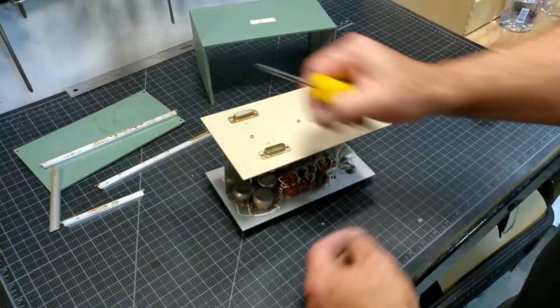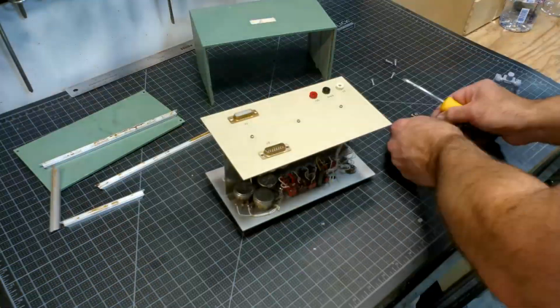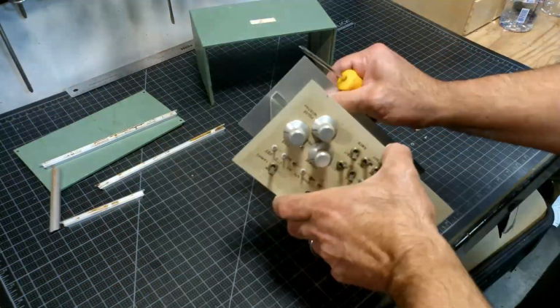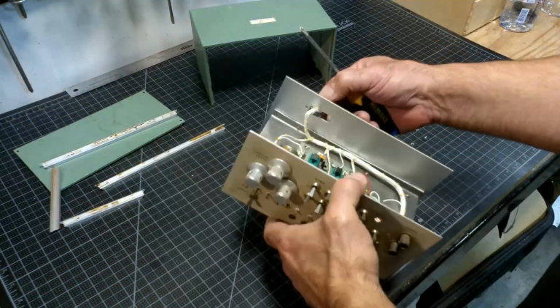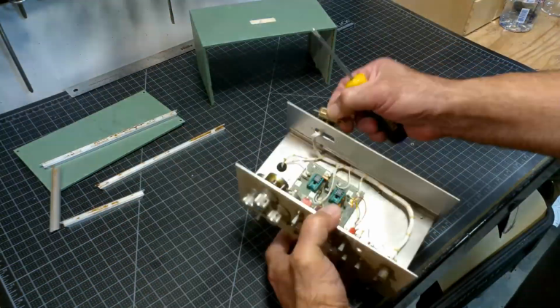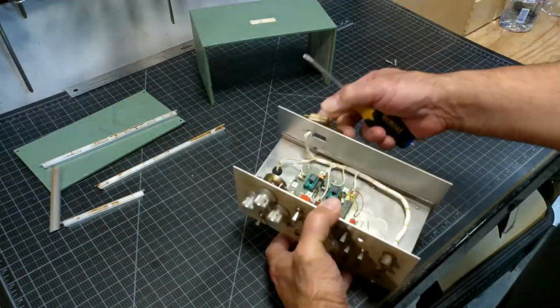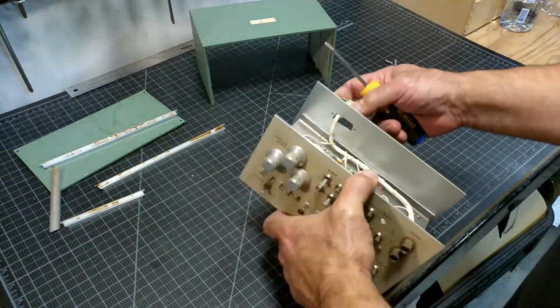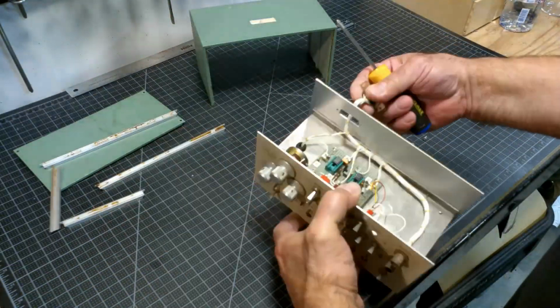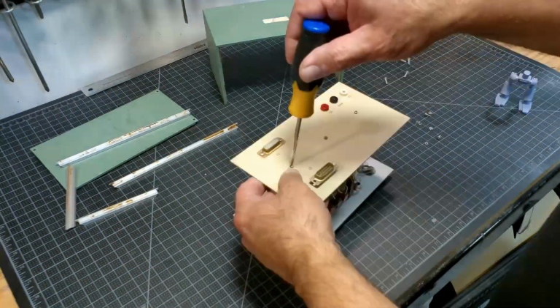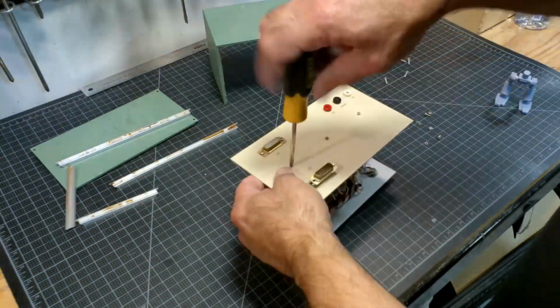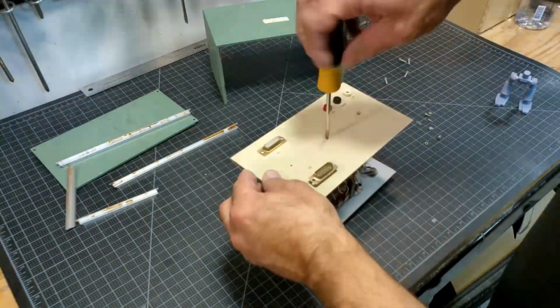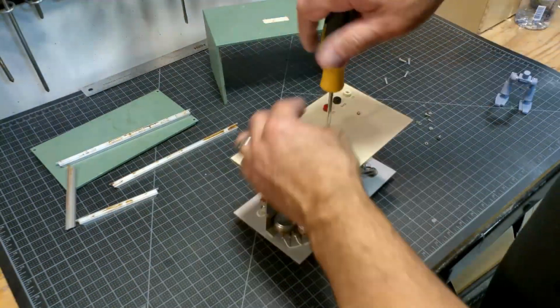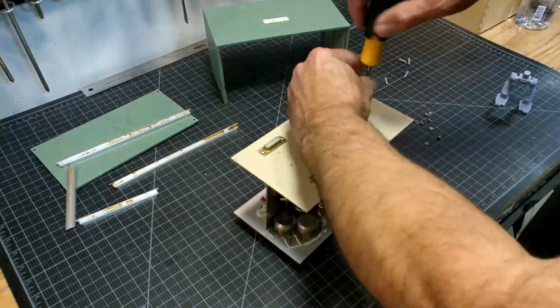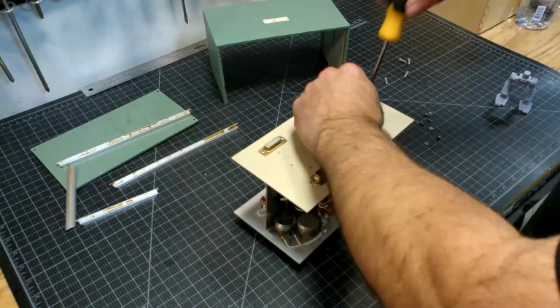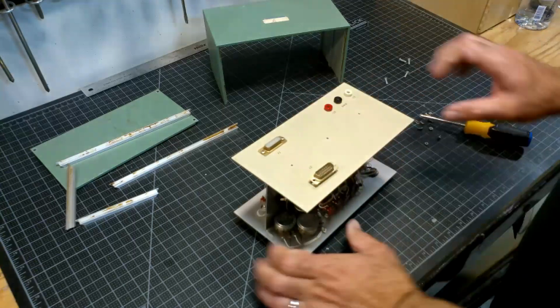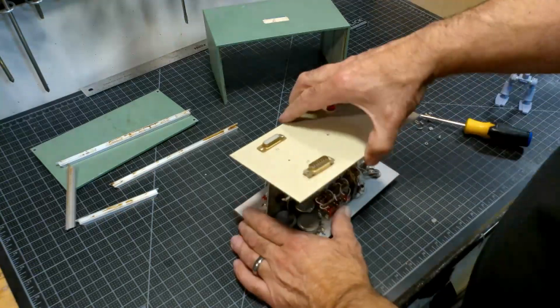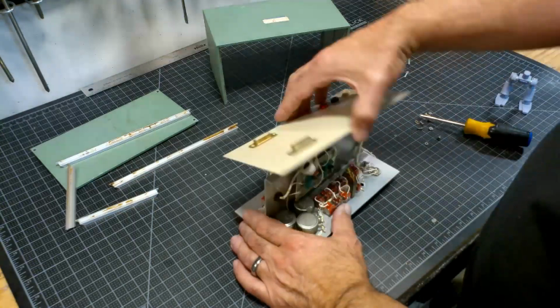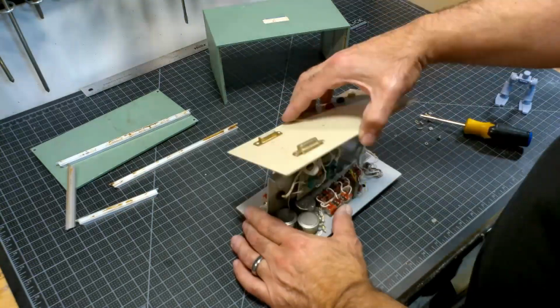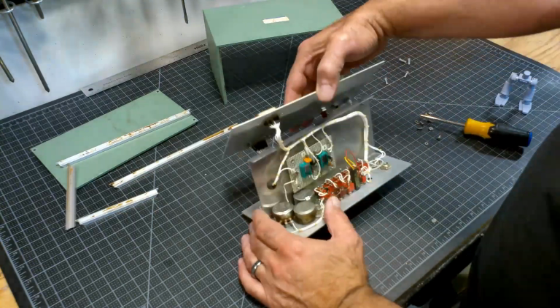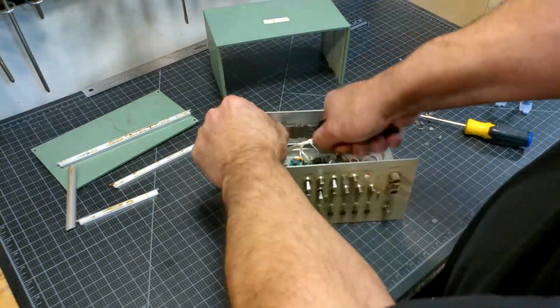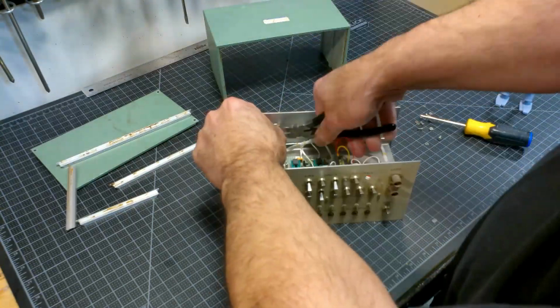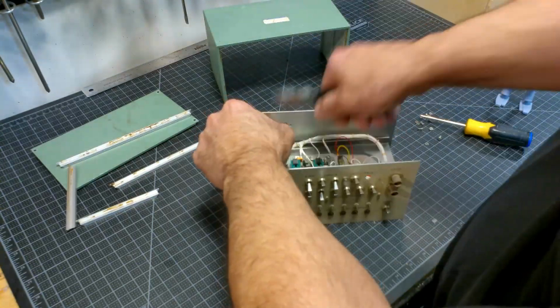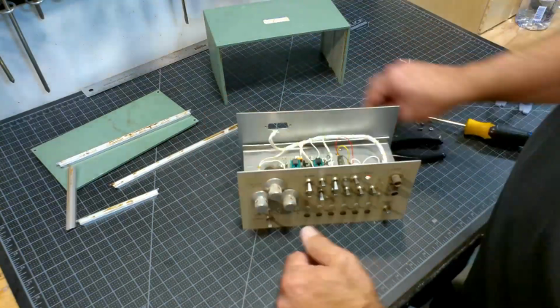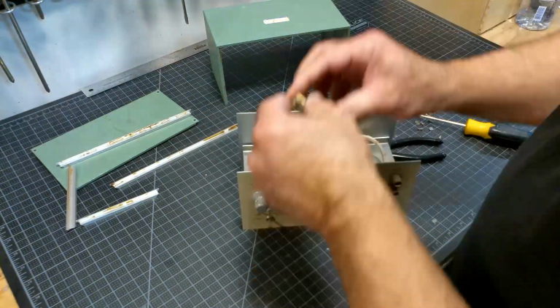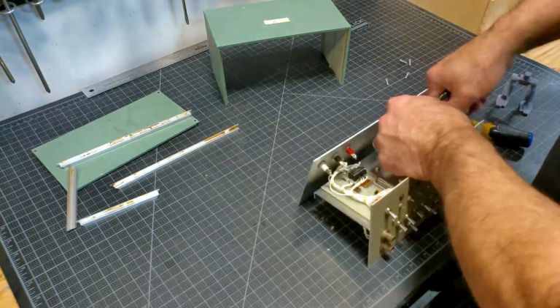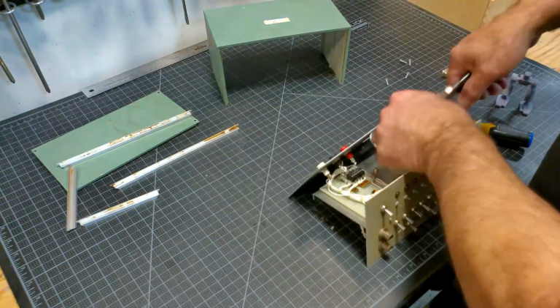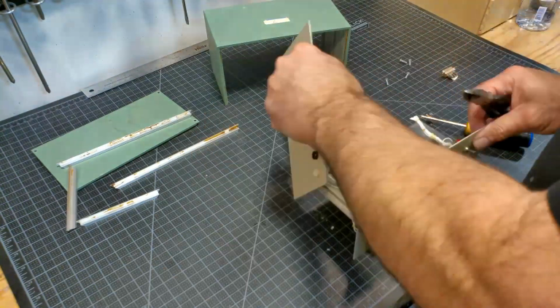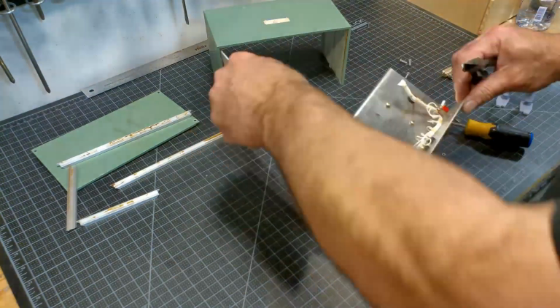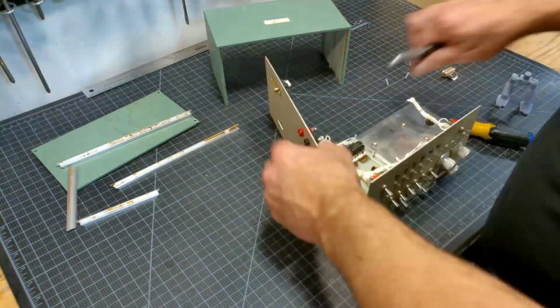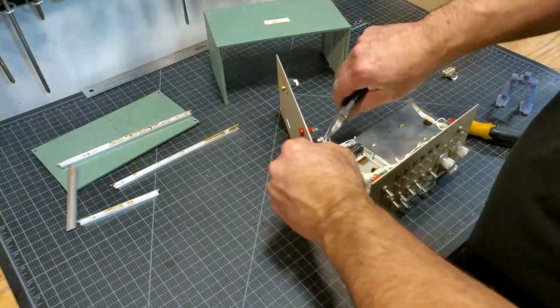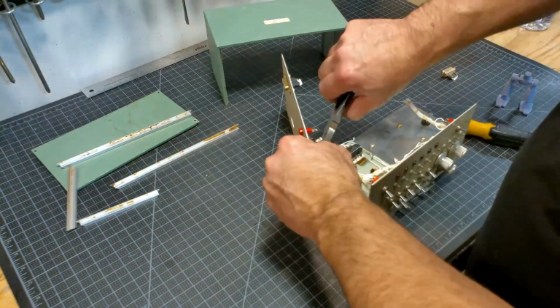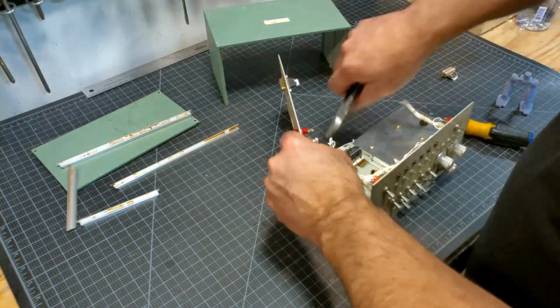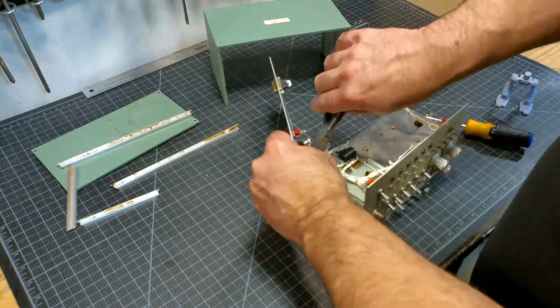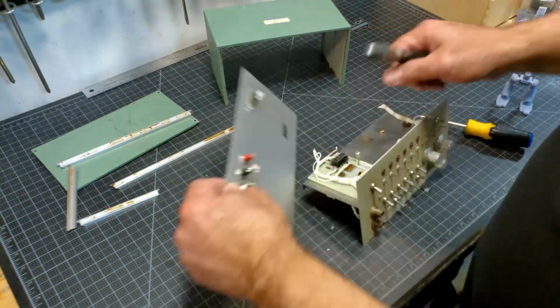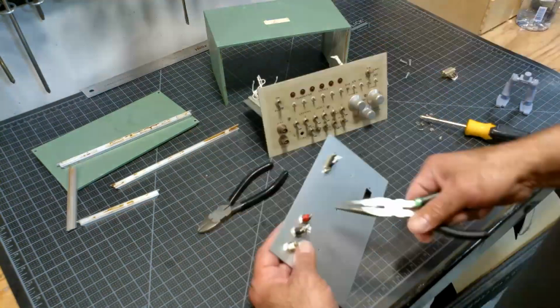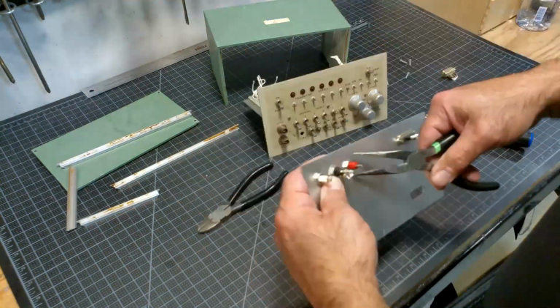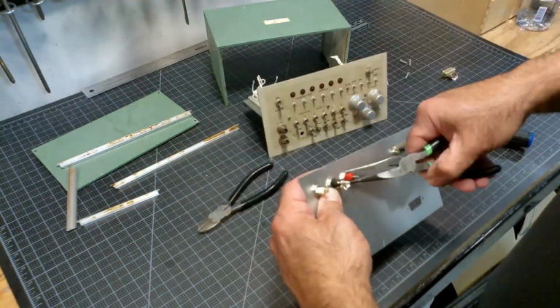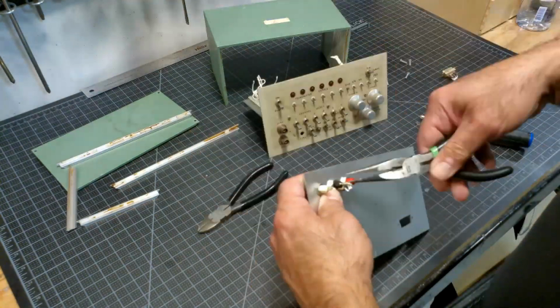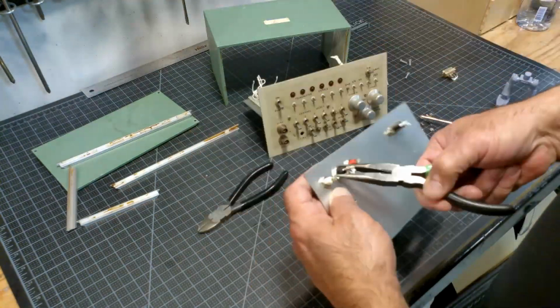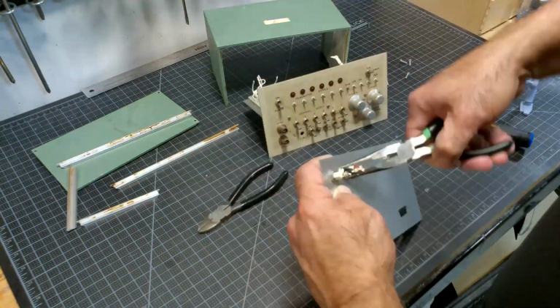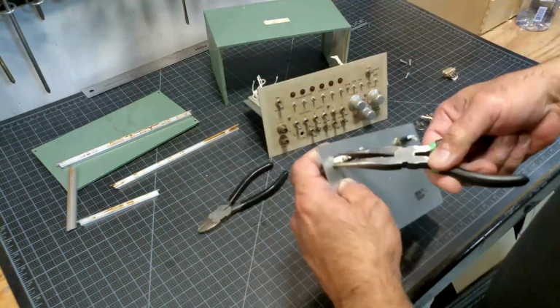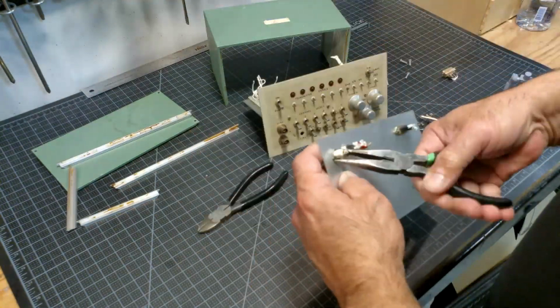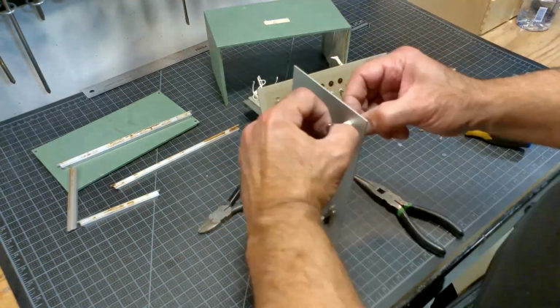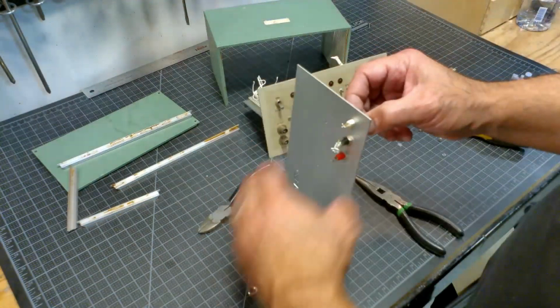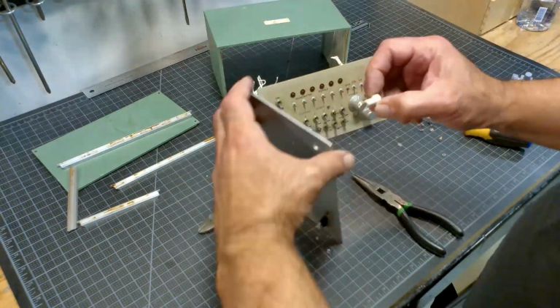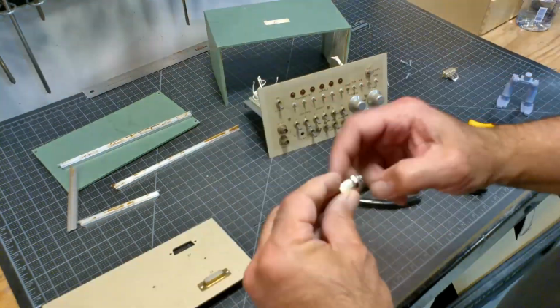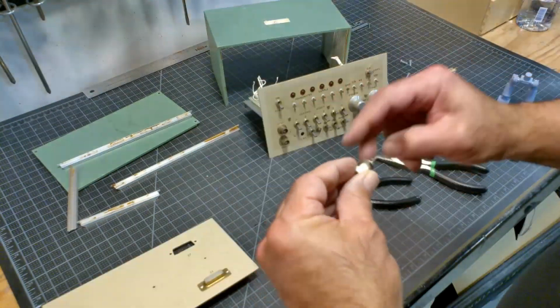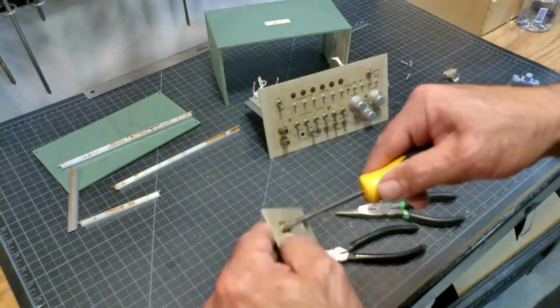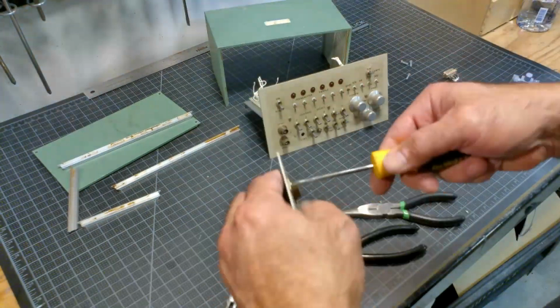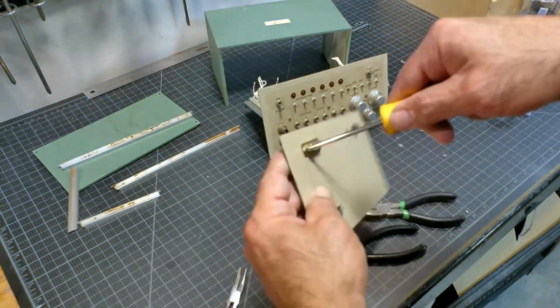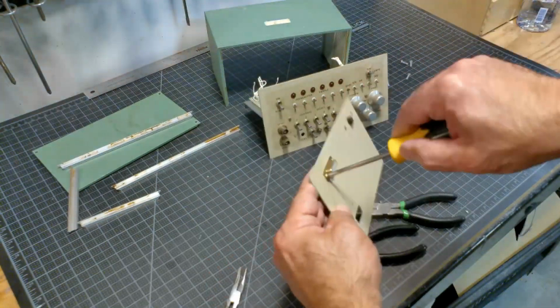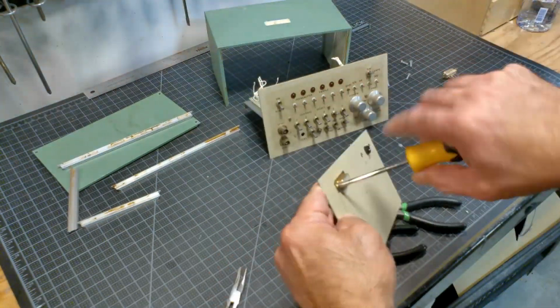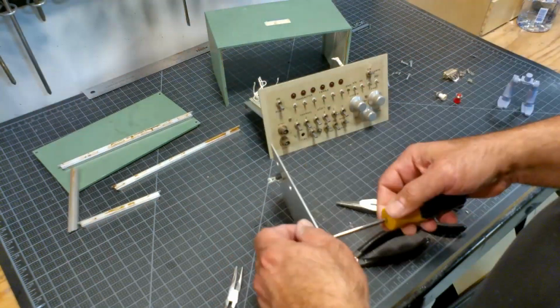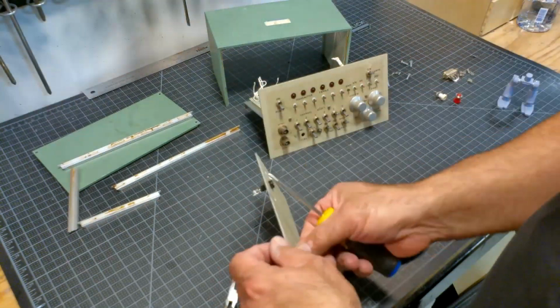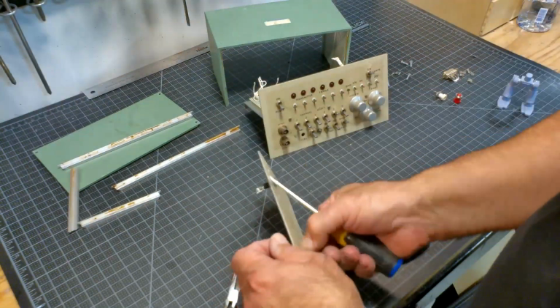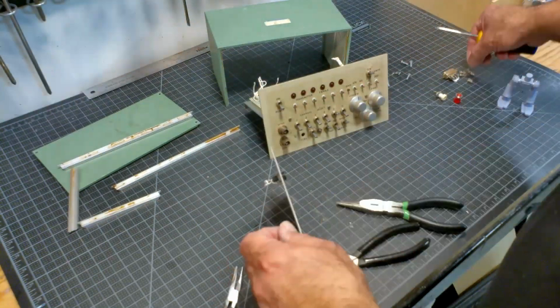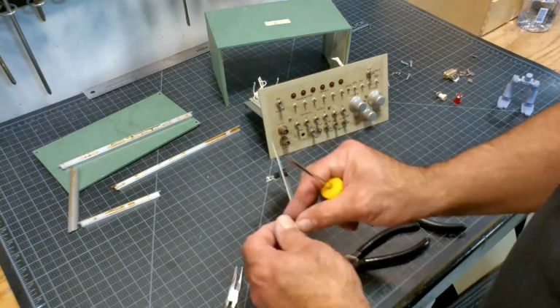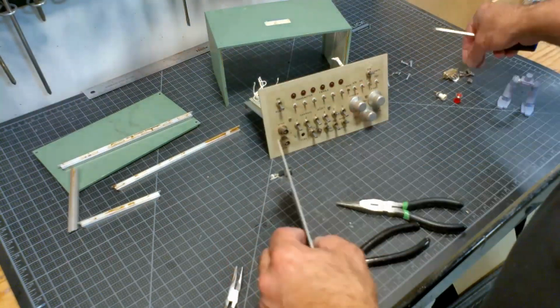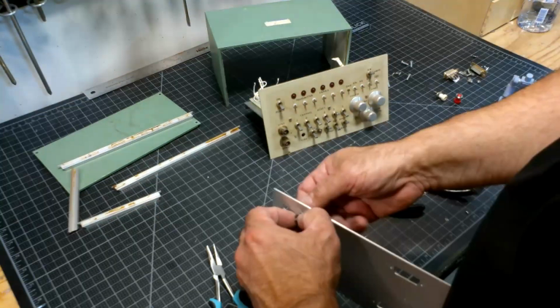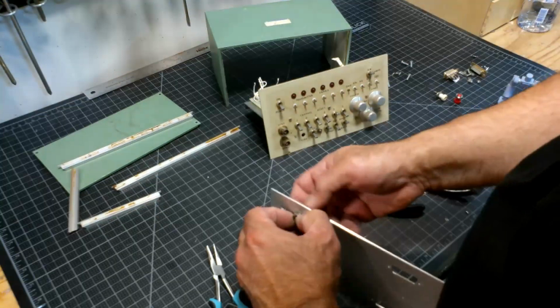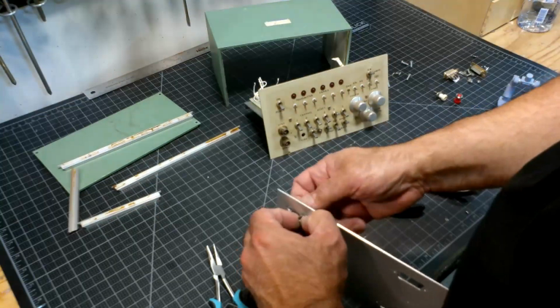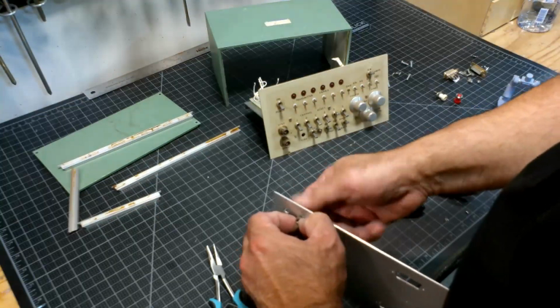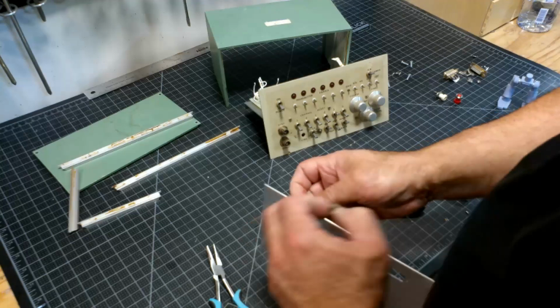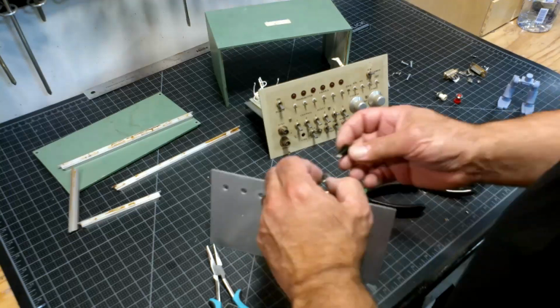I kept track of all the components, but I knew I did not need anything on the inside, so I just cut out all of the wiring.